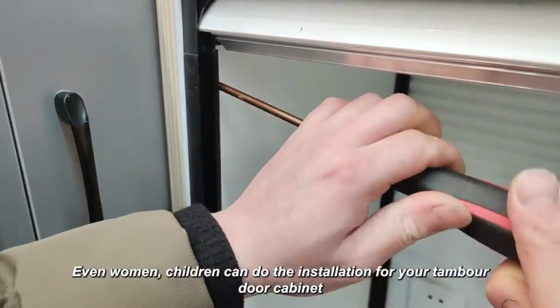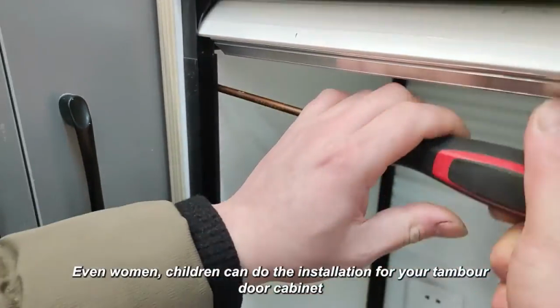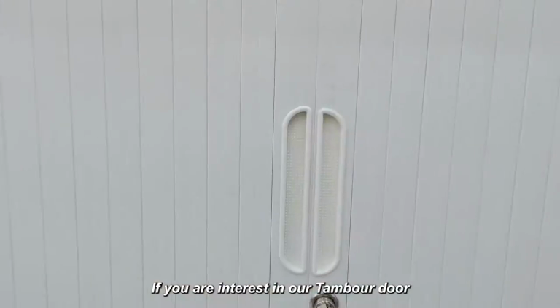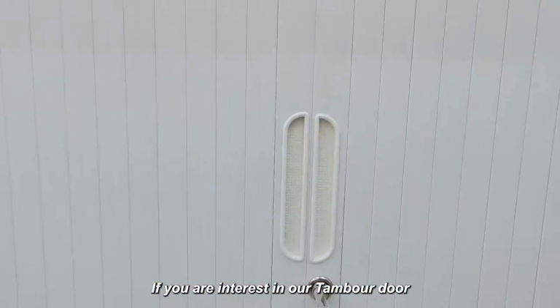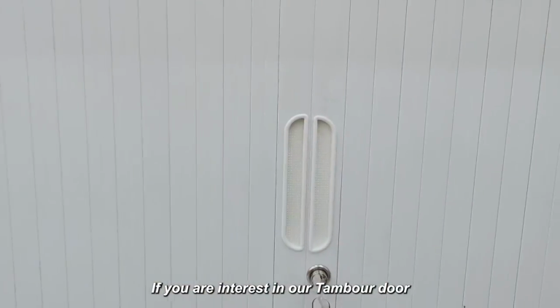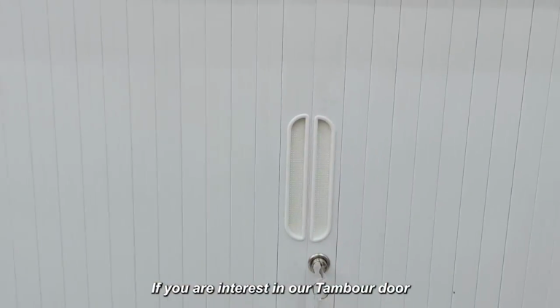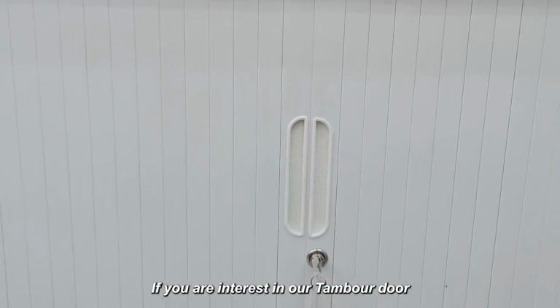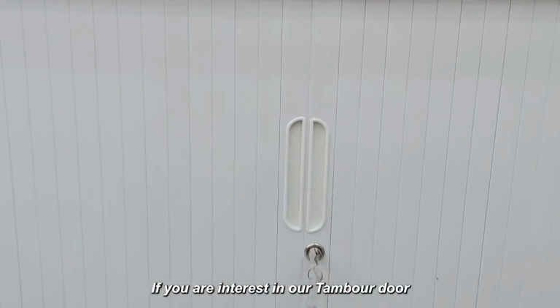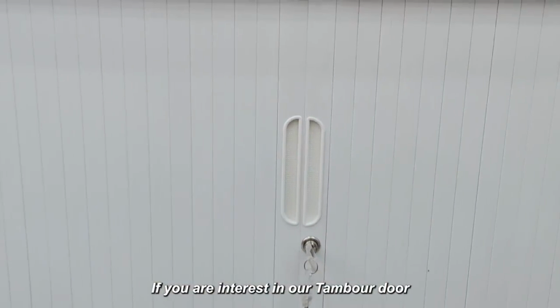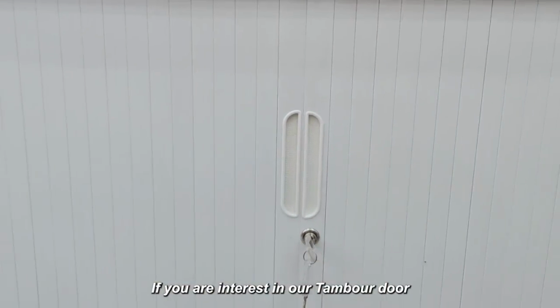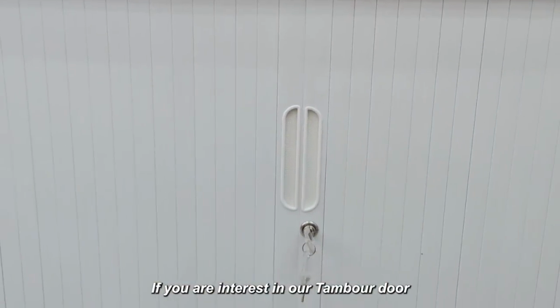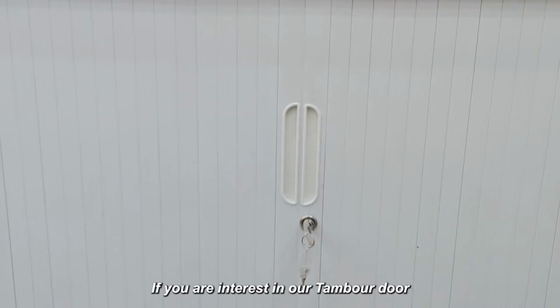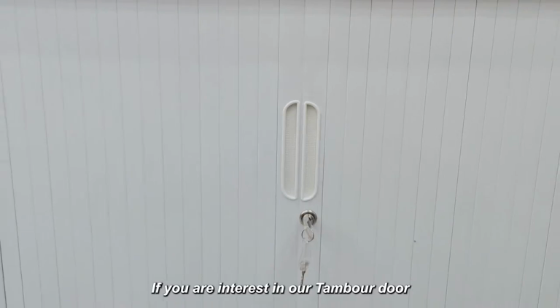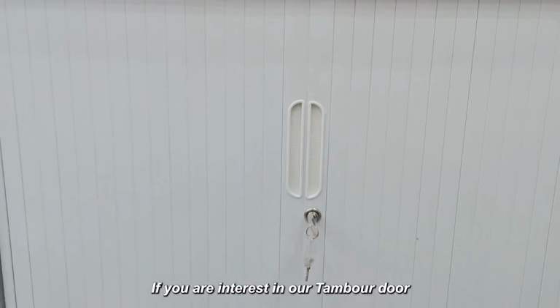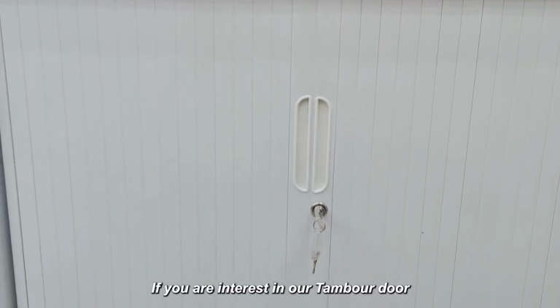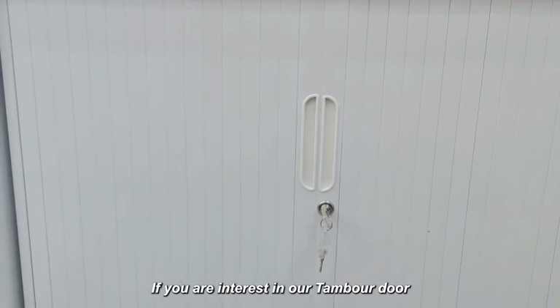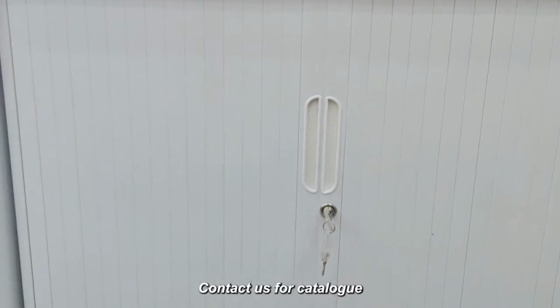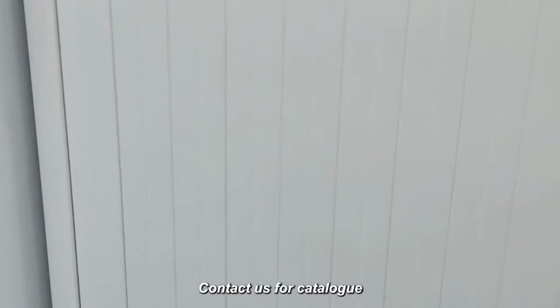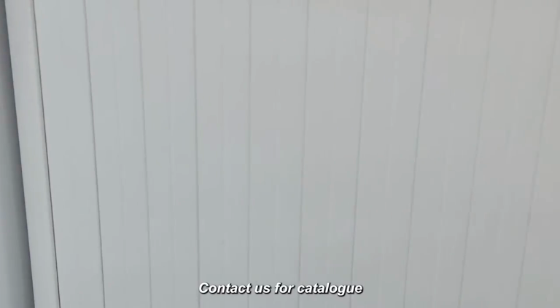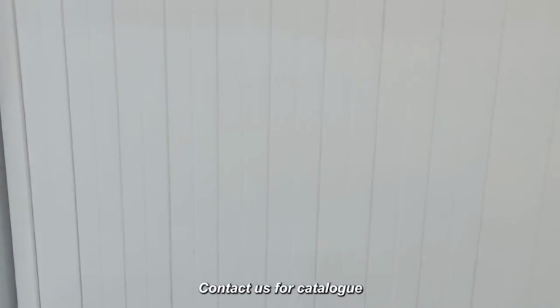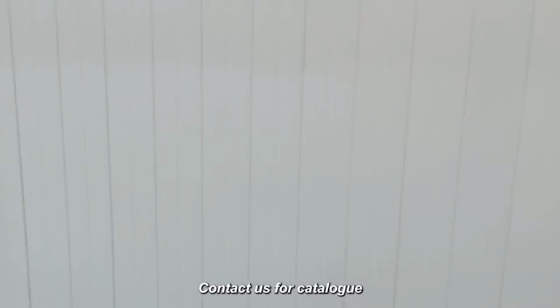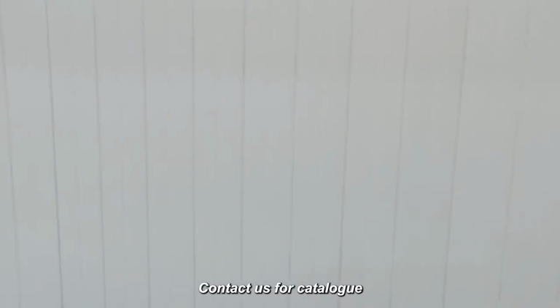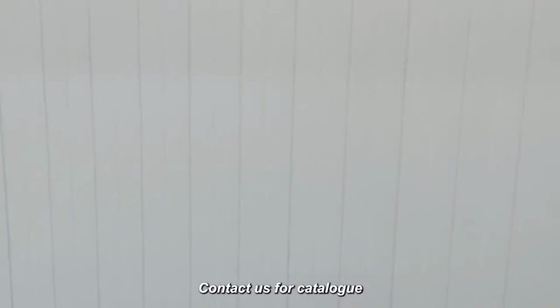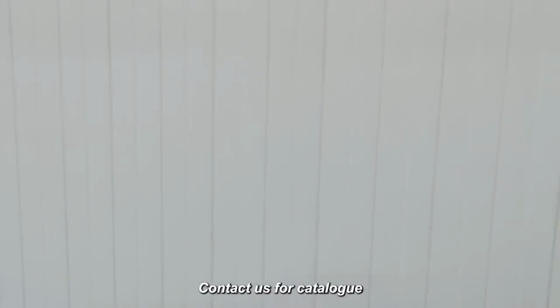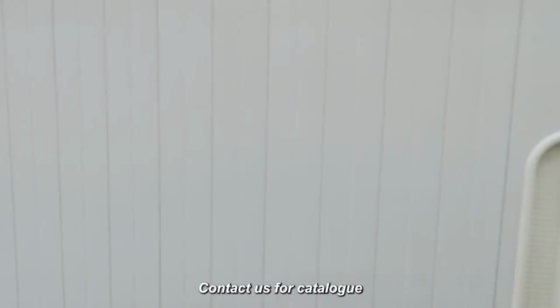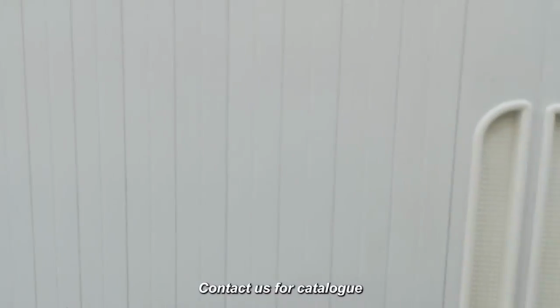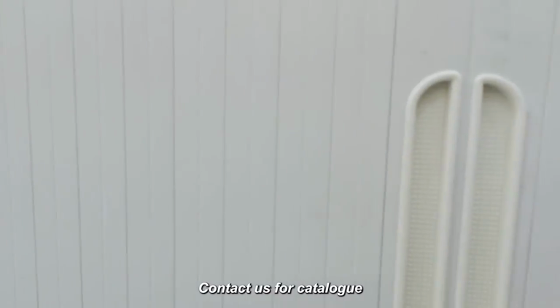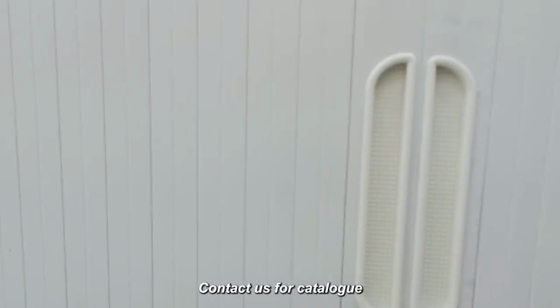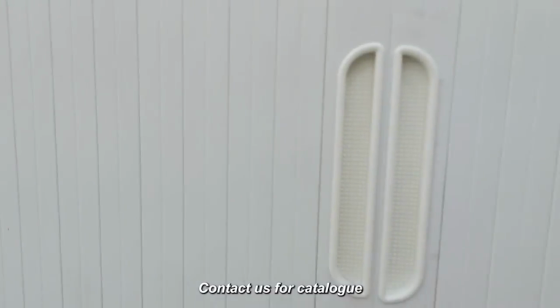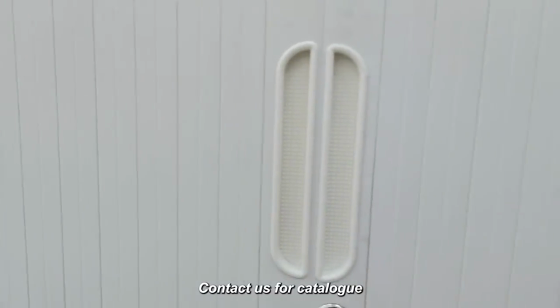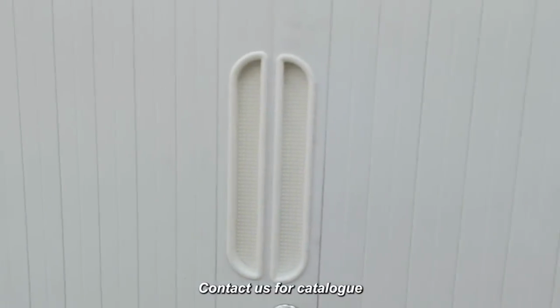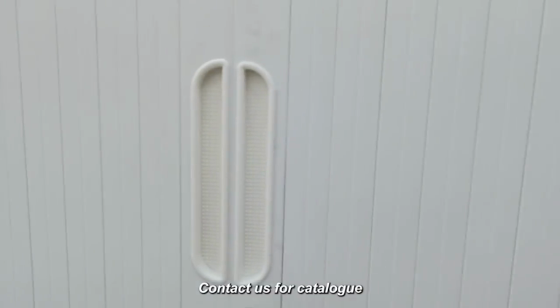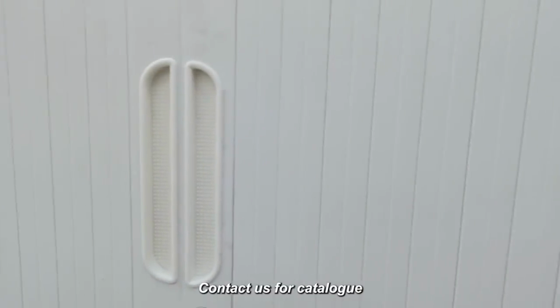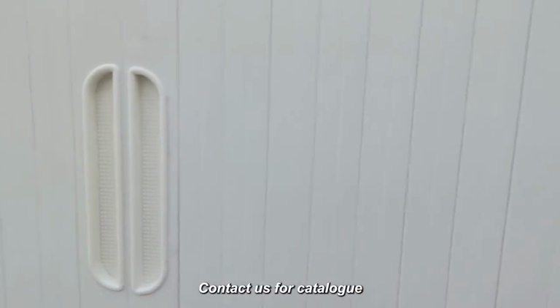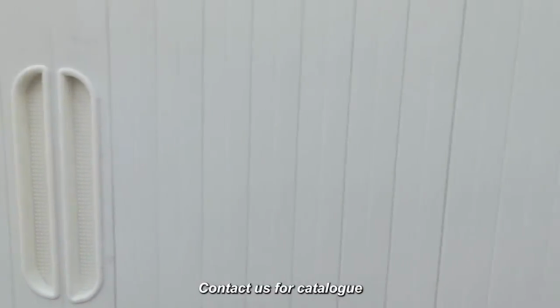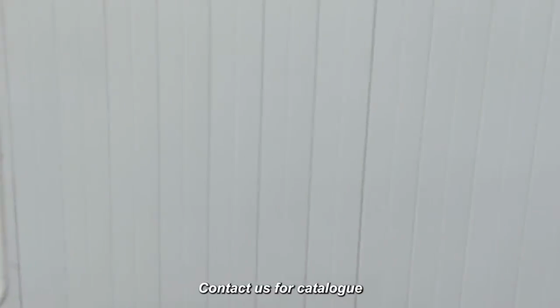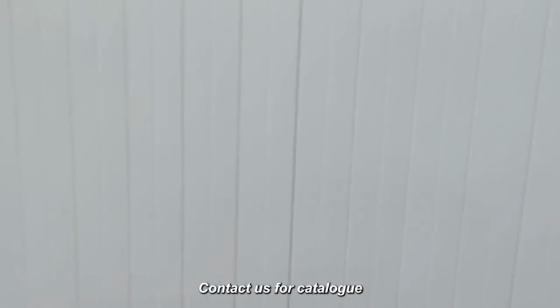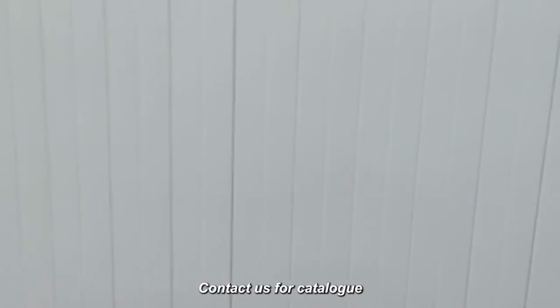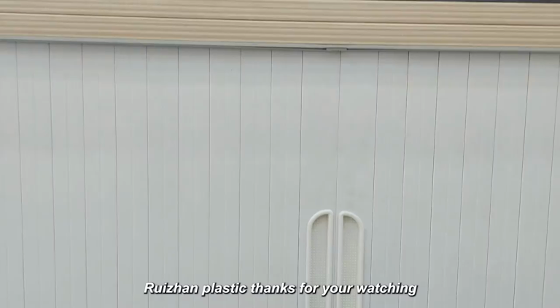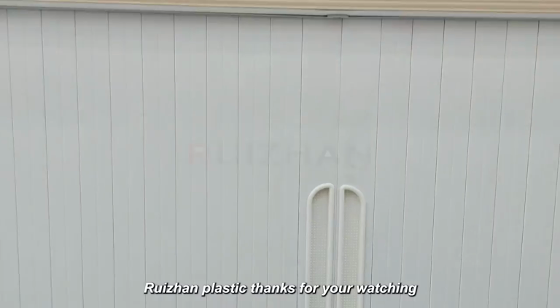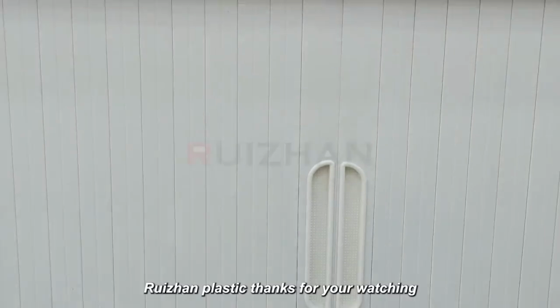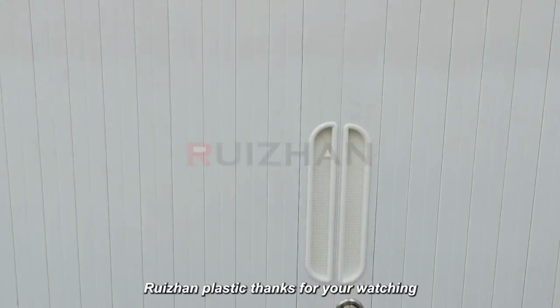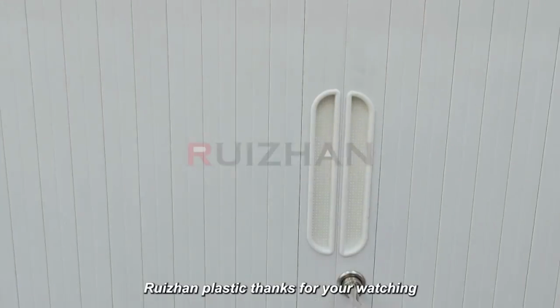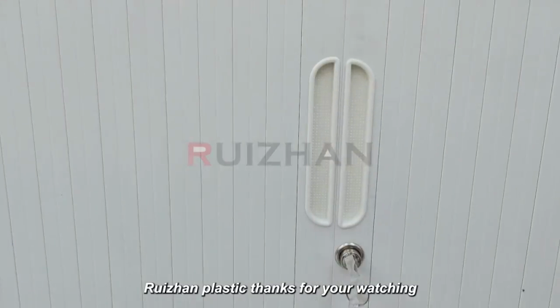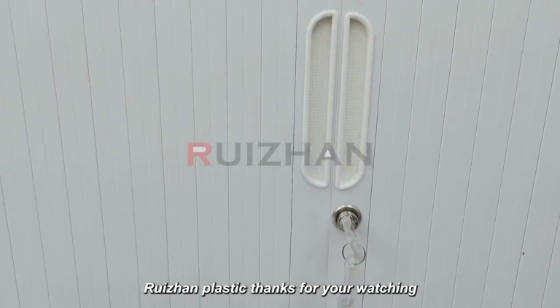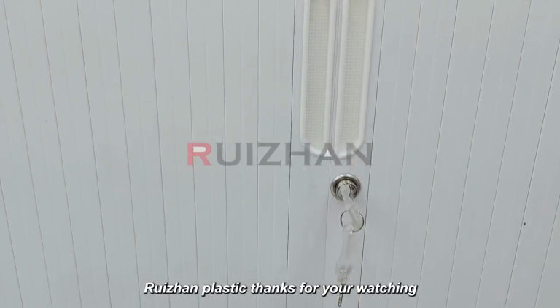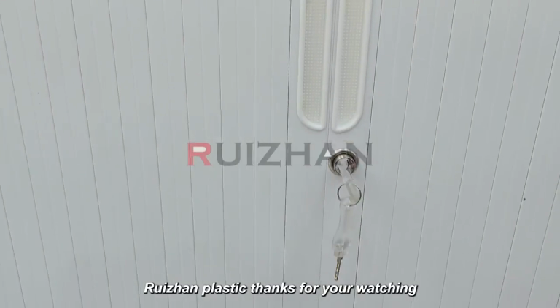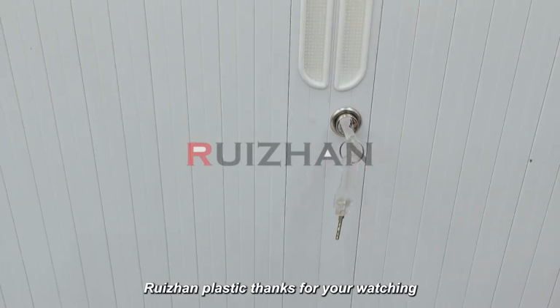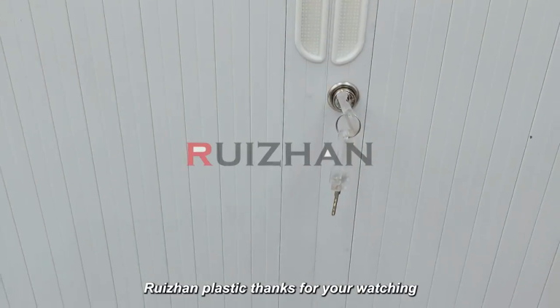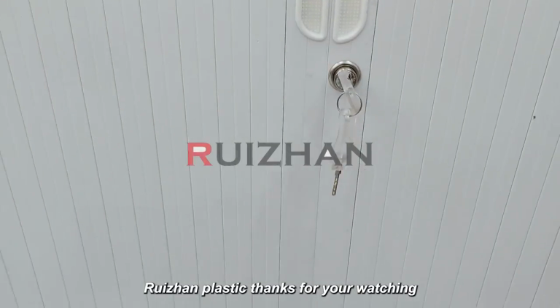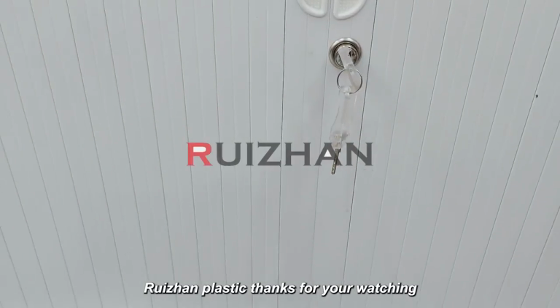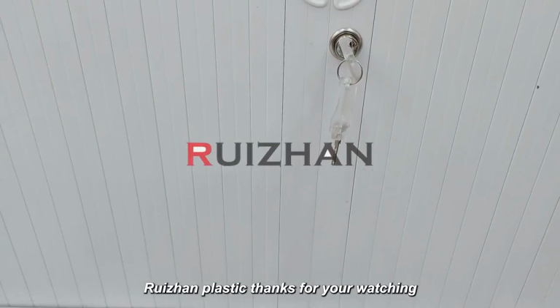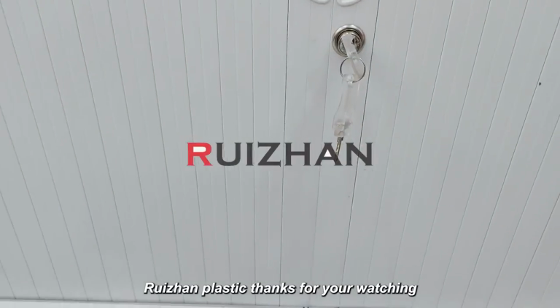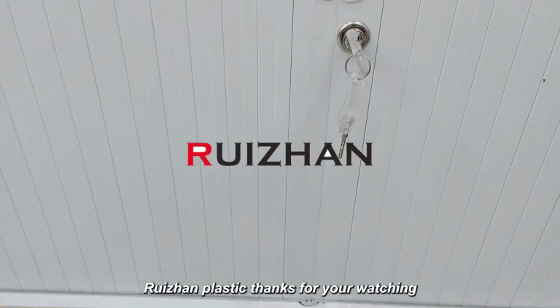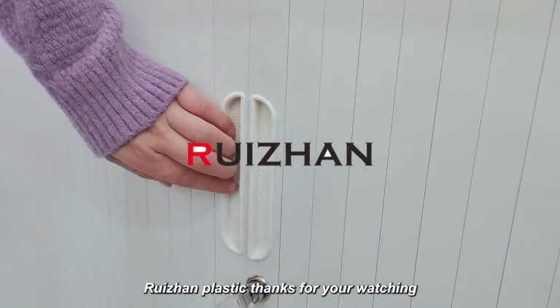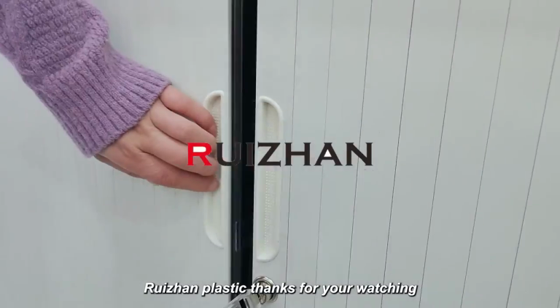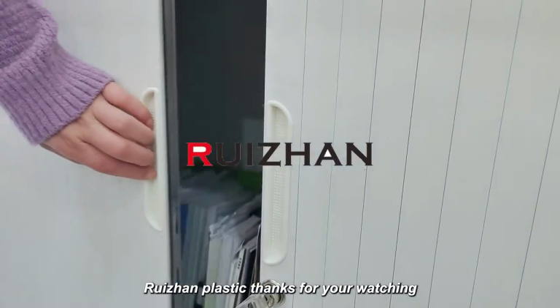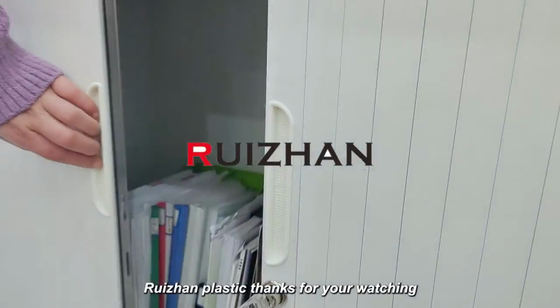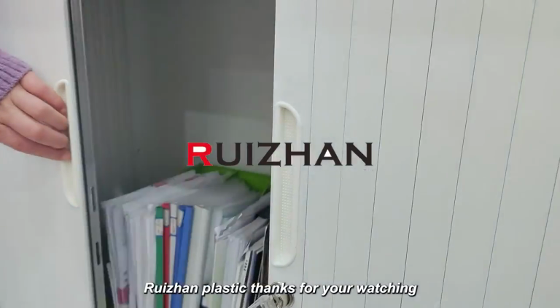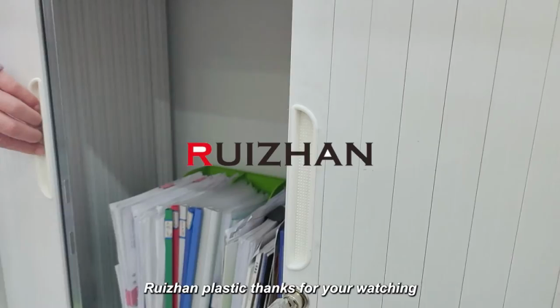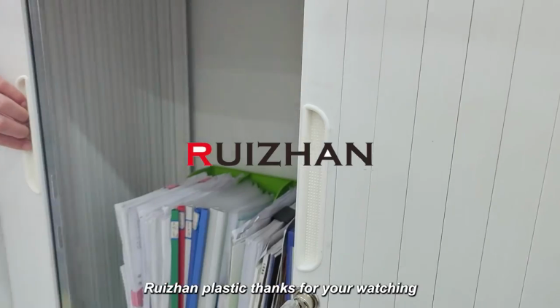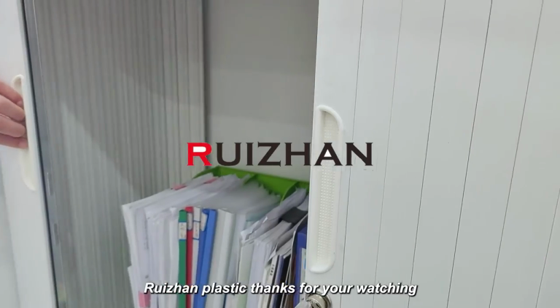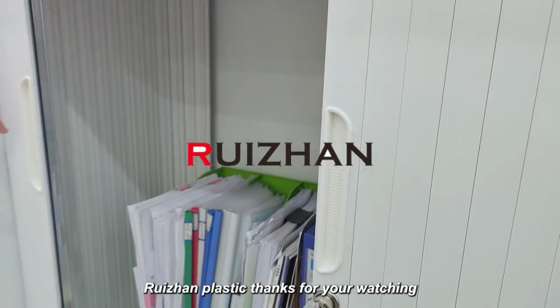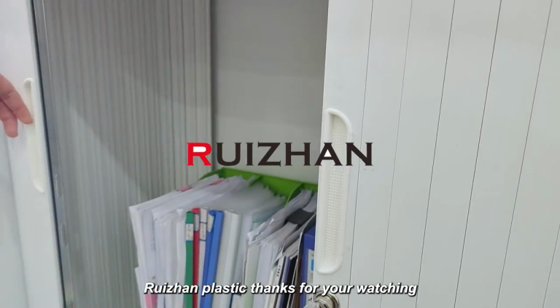If you are interested in our temple door, contact us for a catalog. Rezan Plastic — thanks for watching.